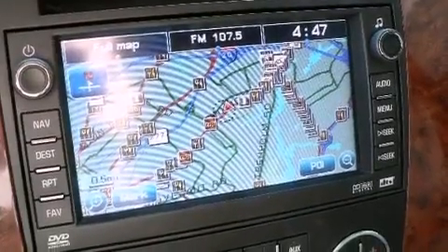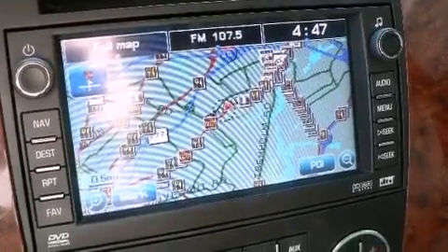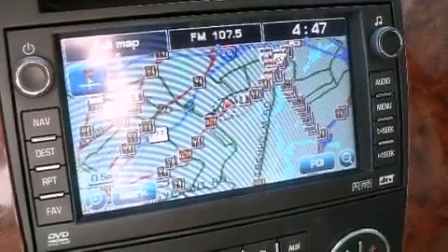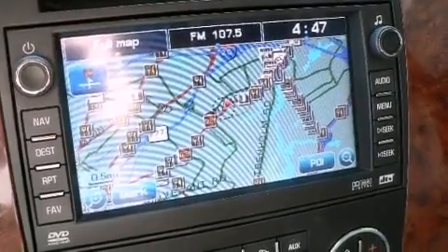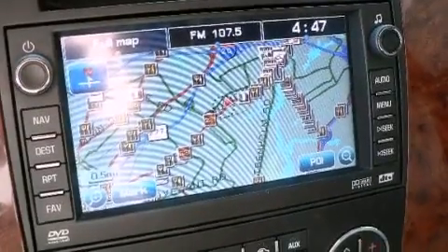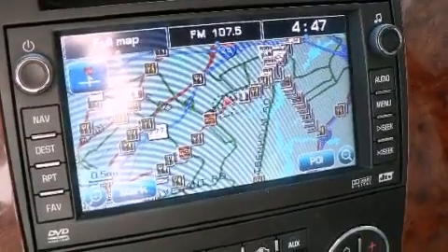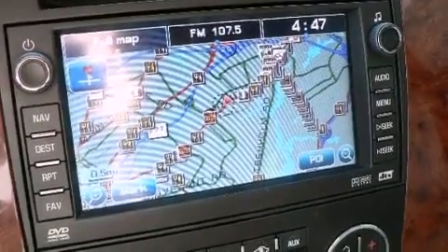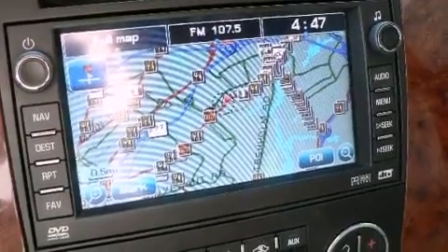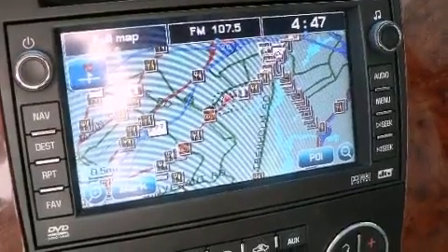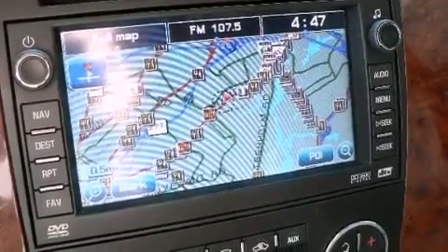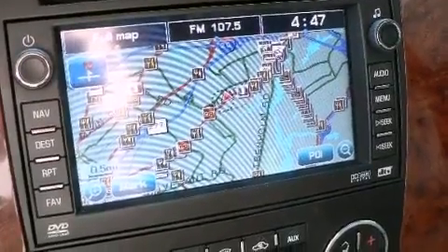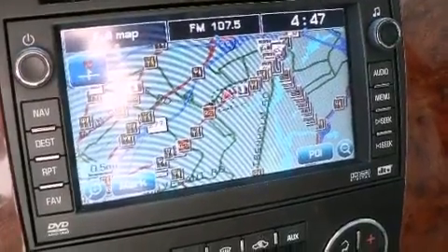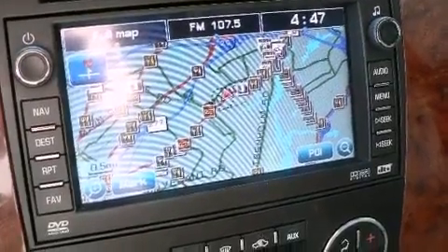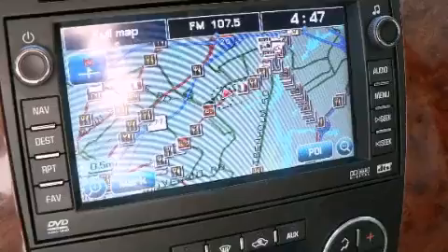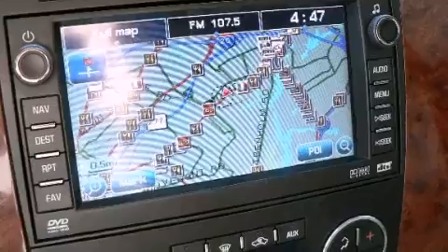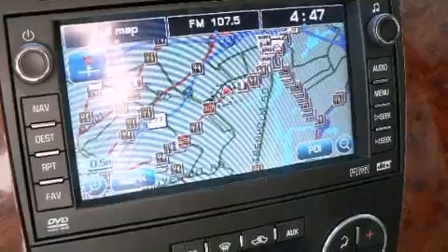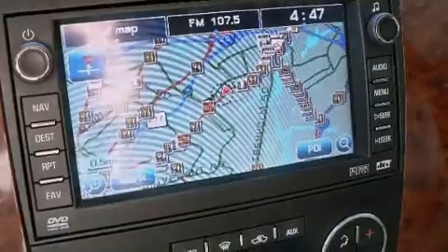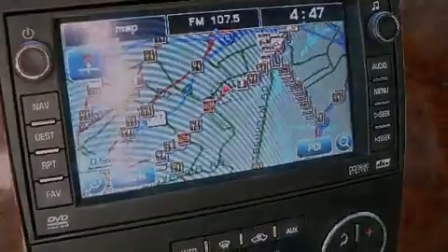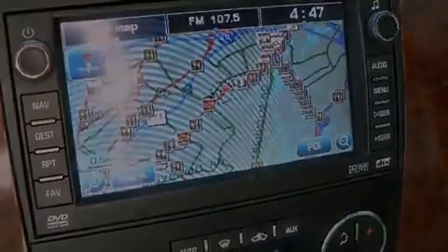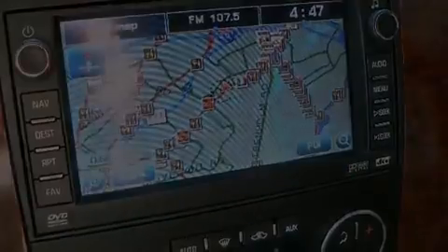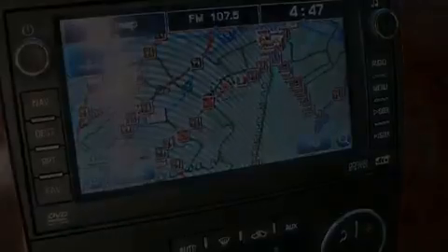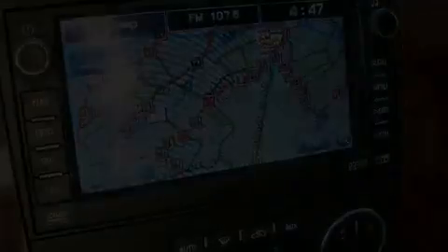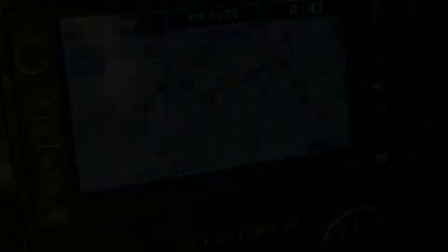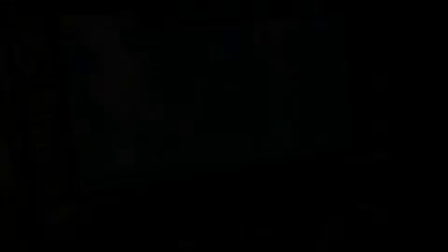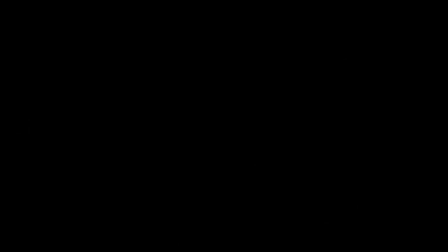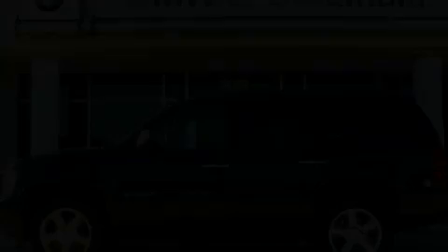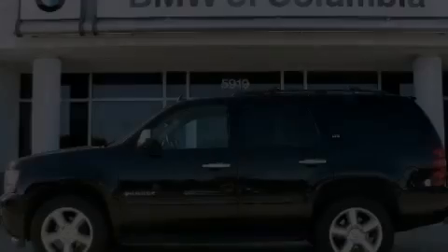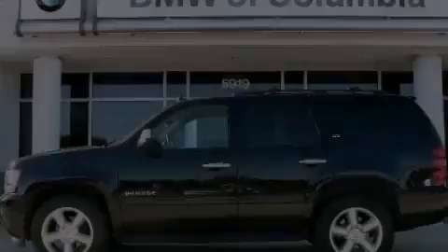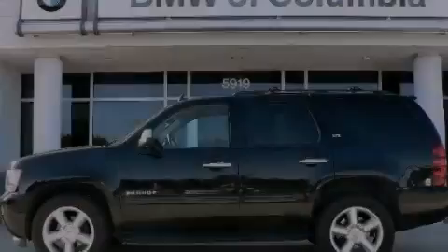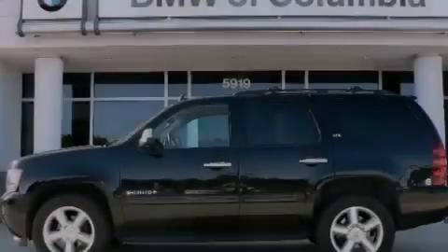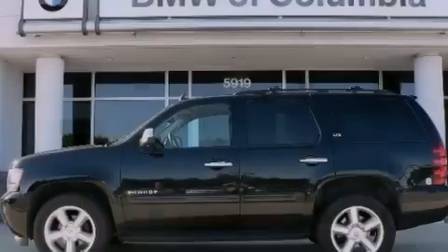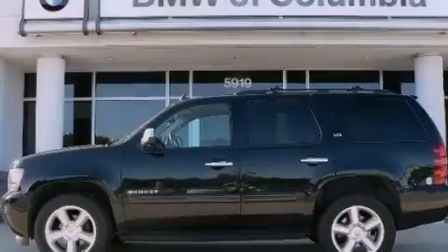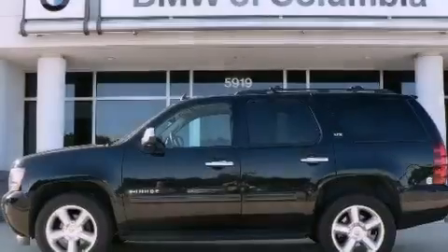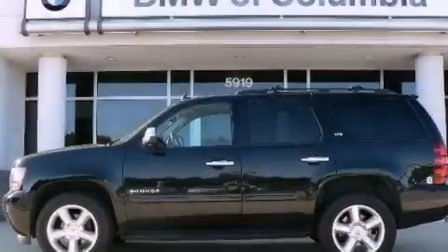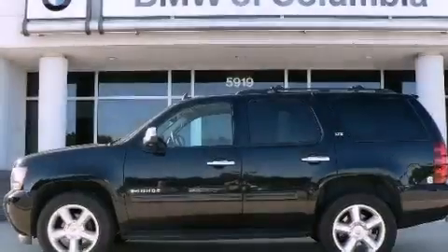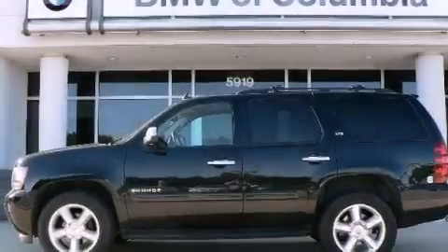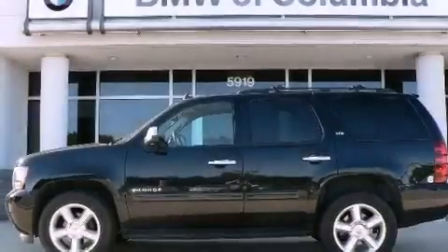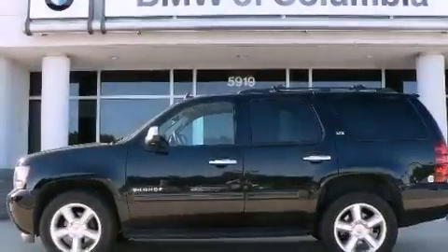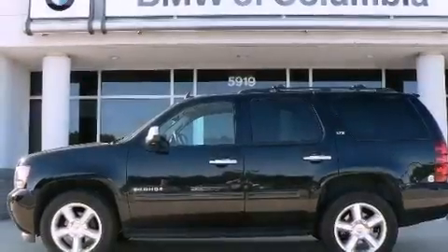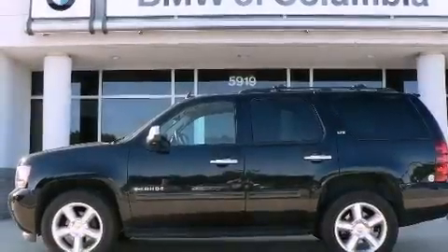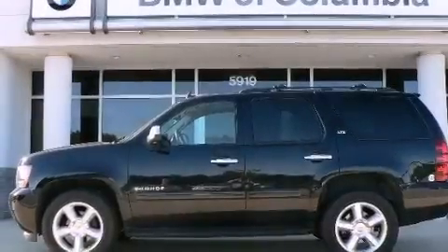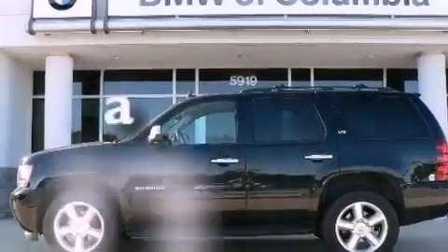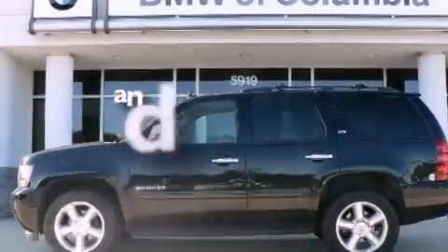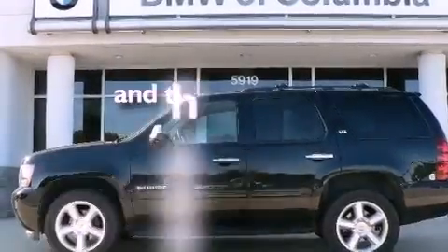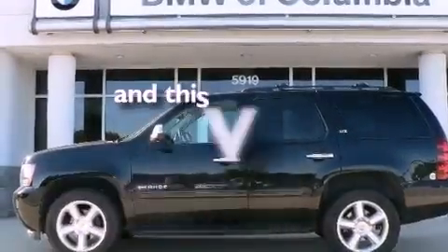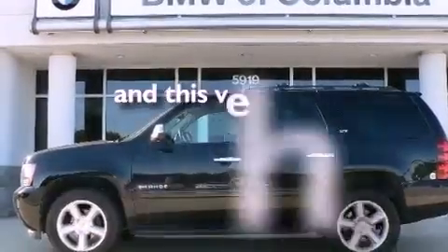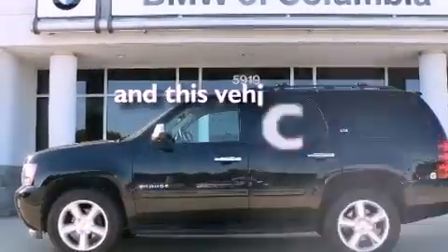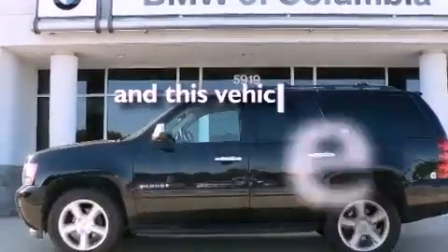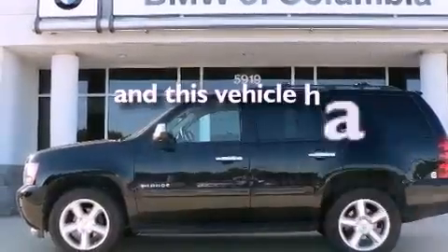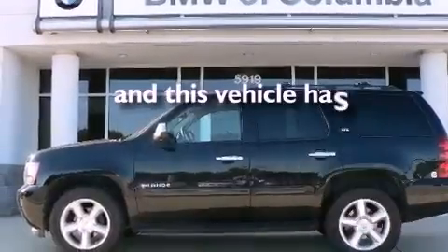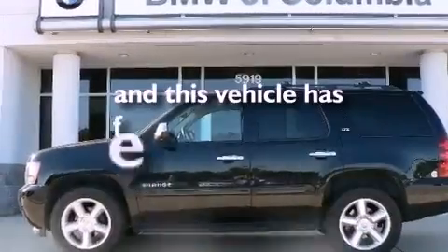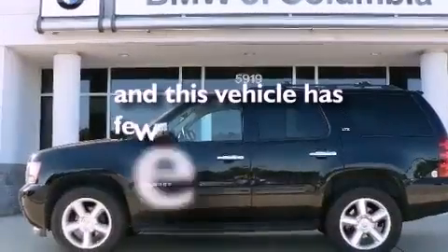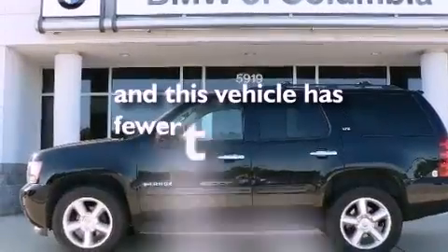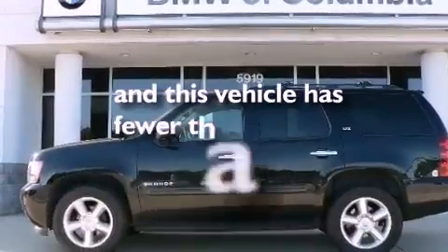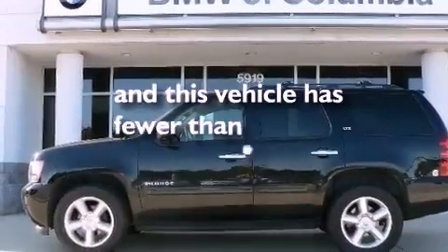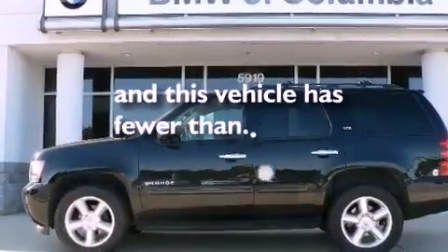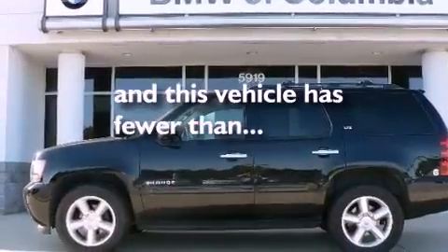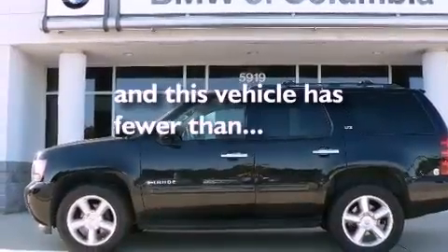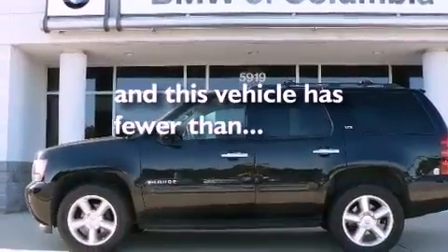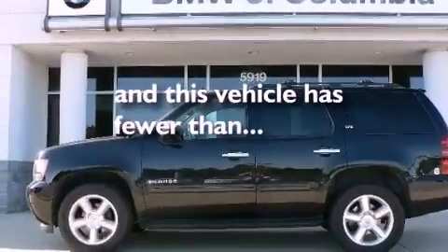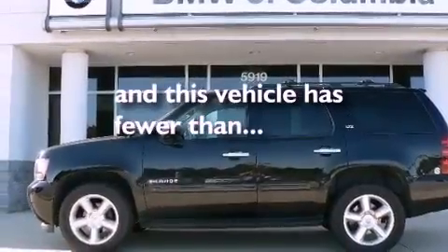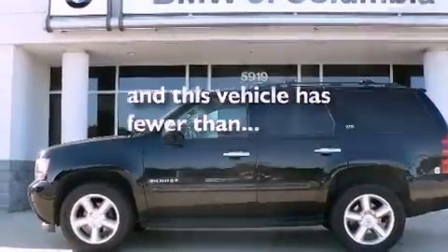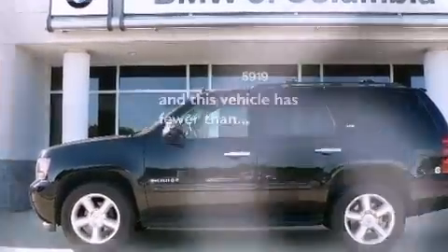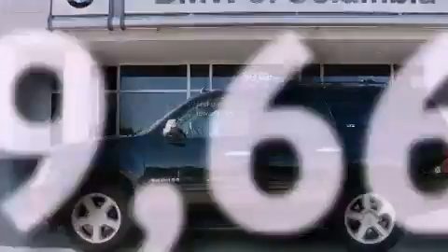Additional features include trailer wiring, a low tire pressure indicator, third row seats, and this vehicle has fewer than 70,000 miles on the odometer.